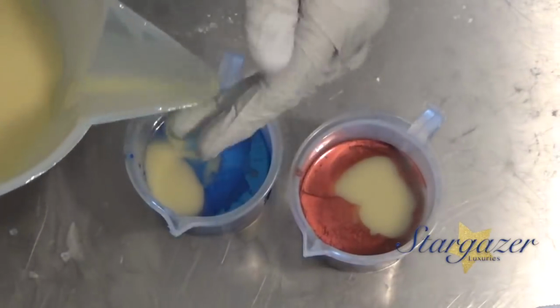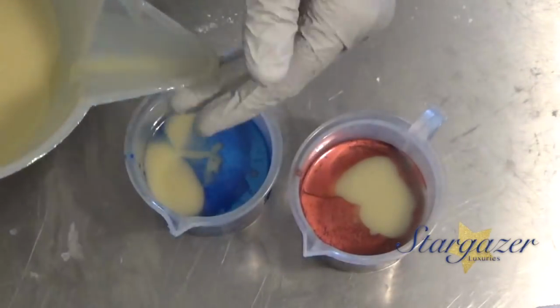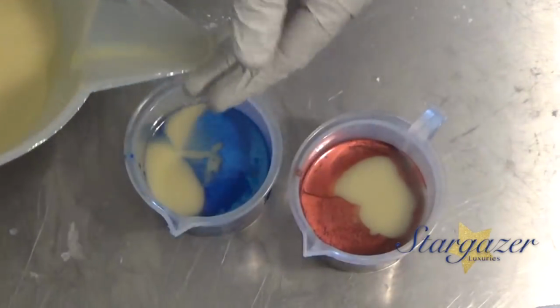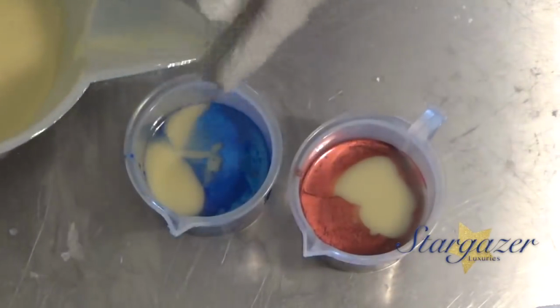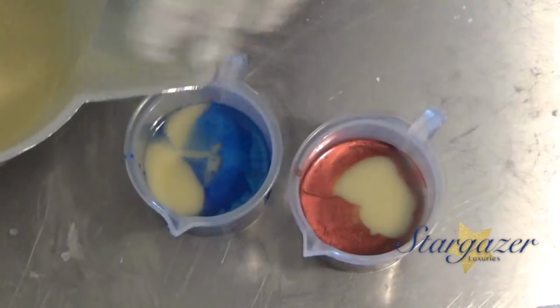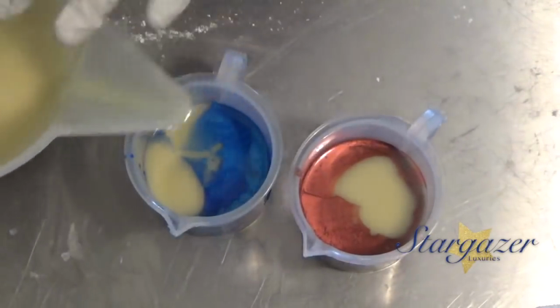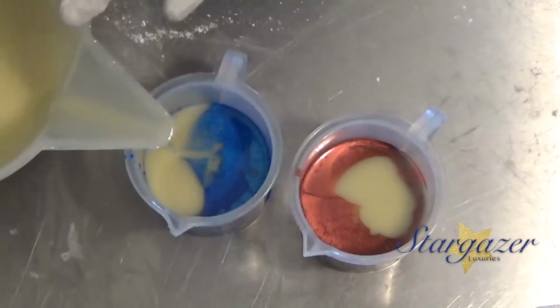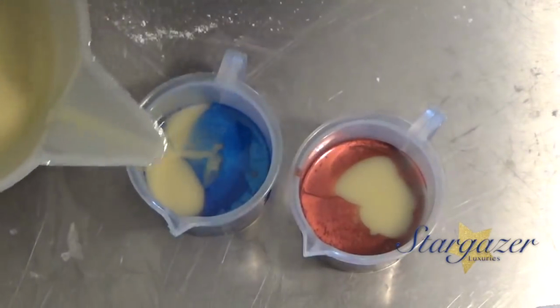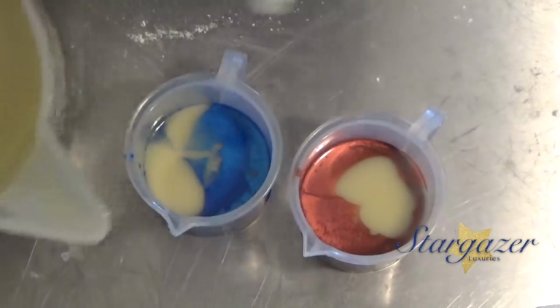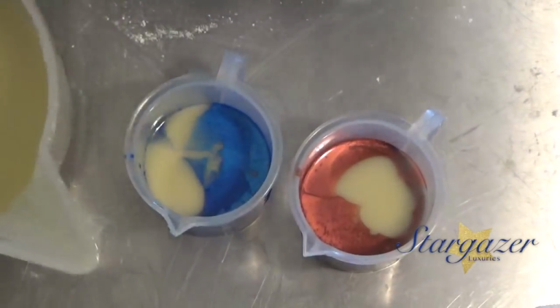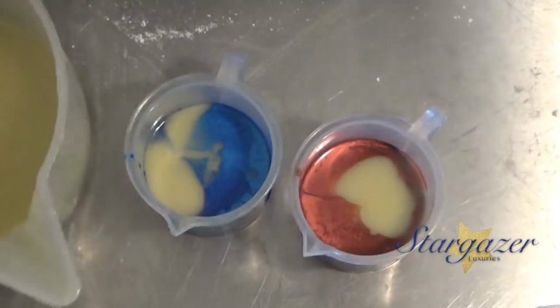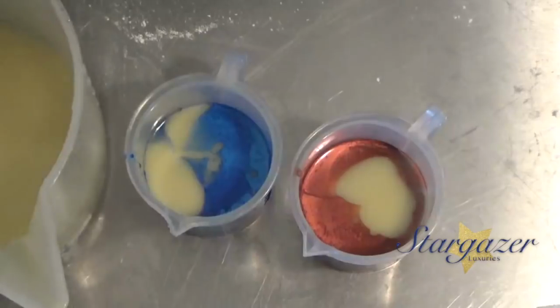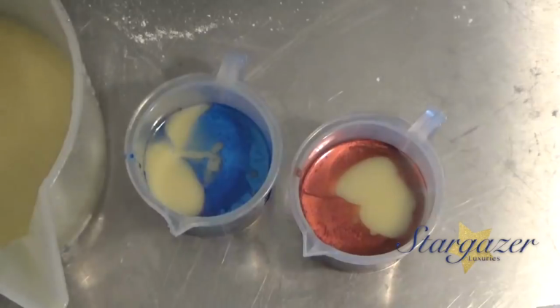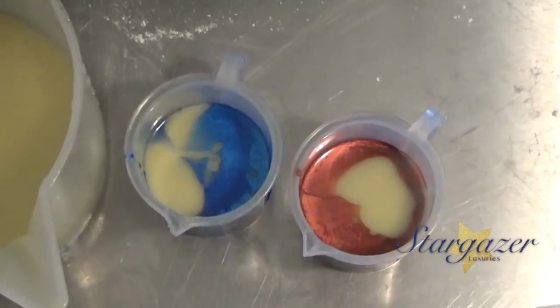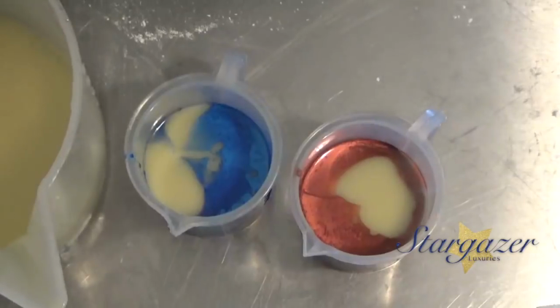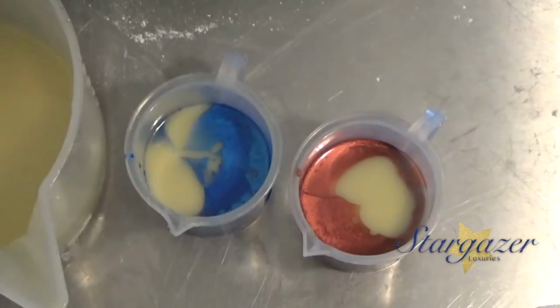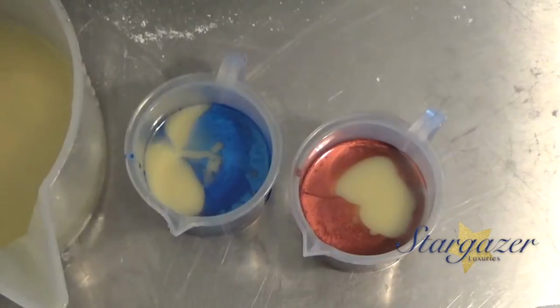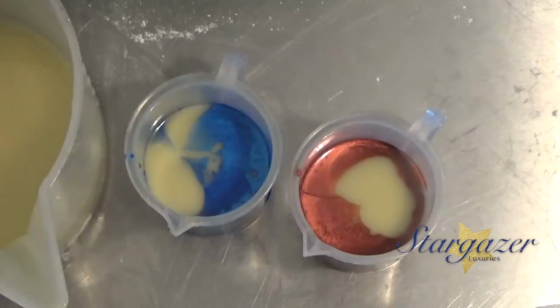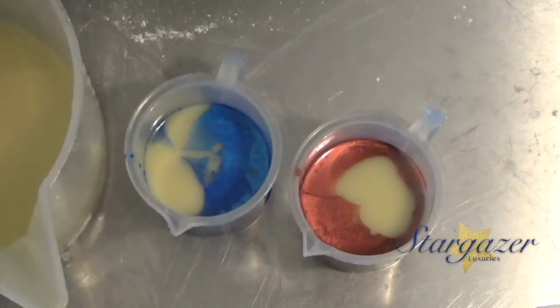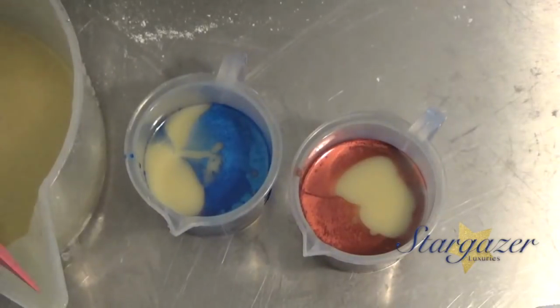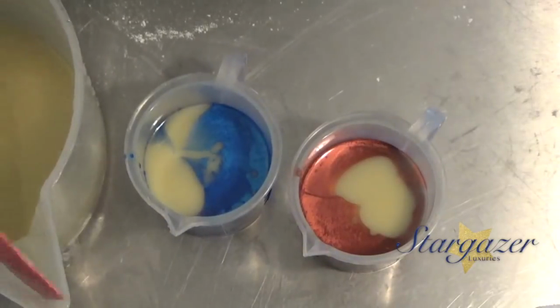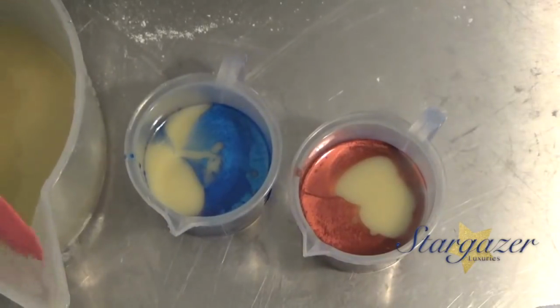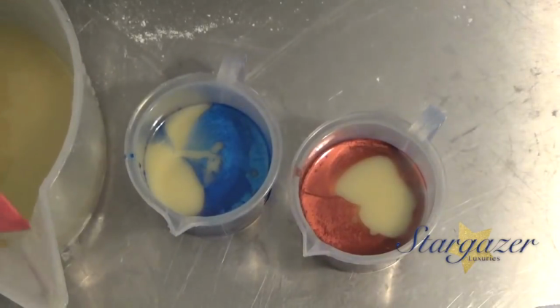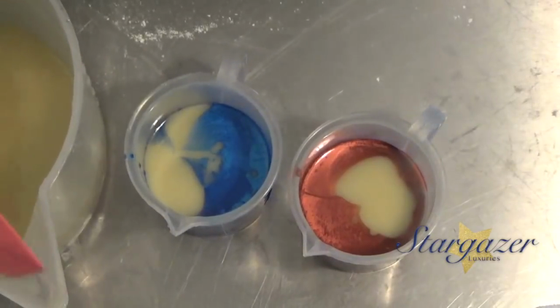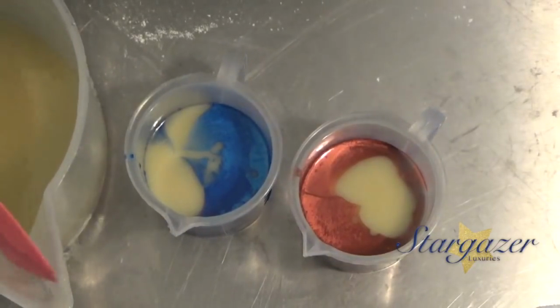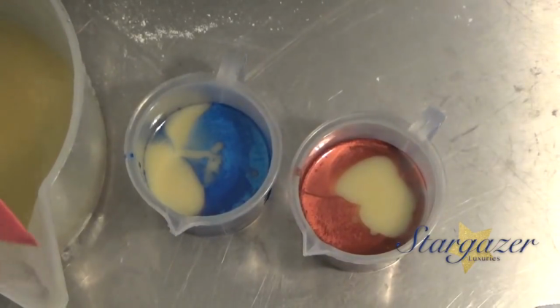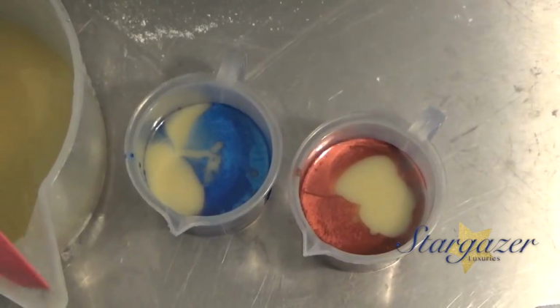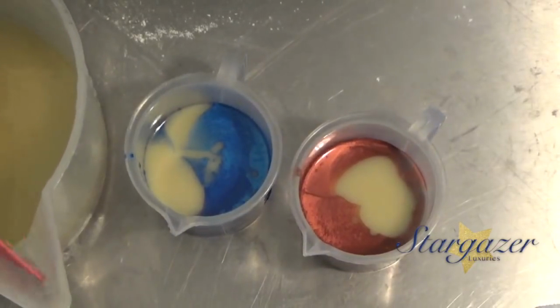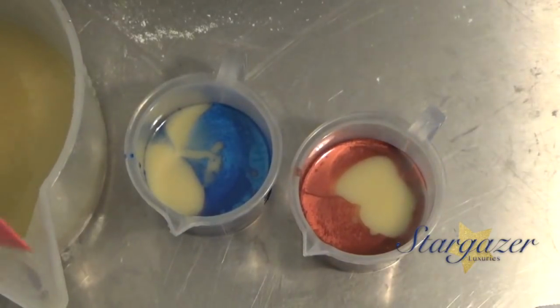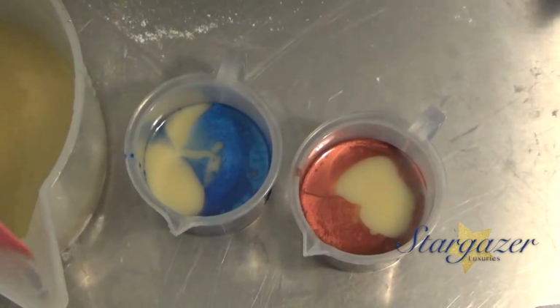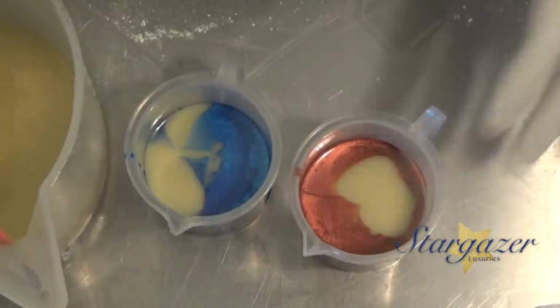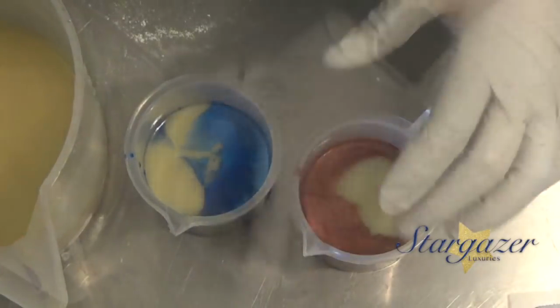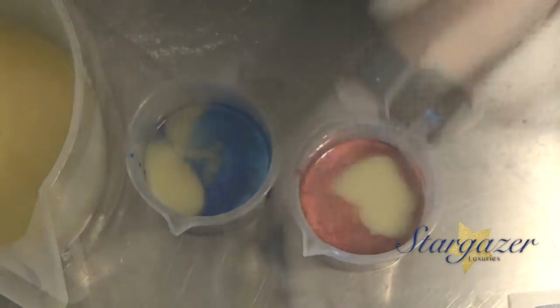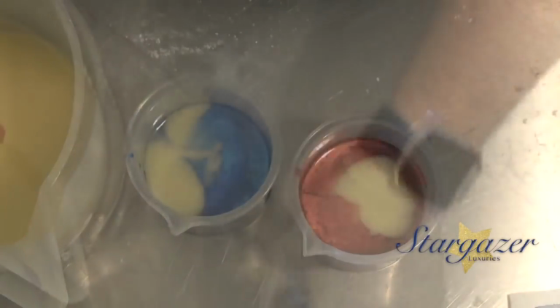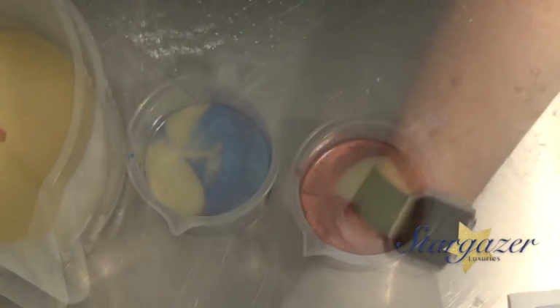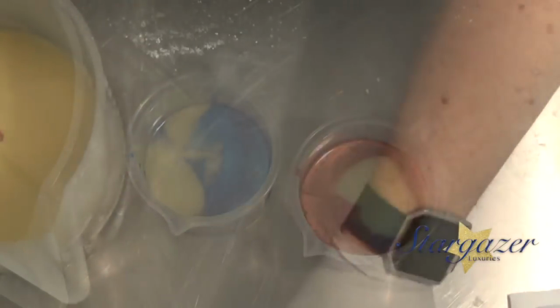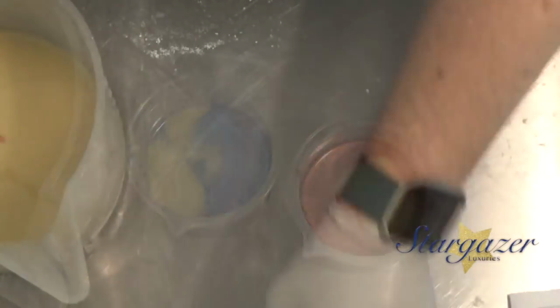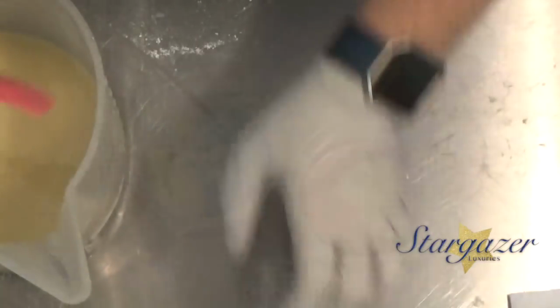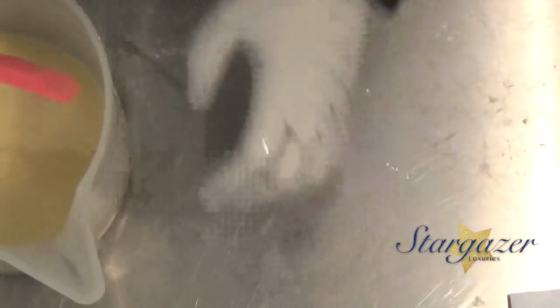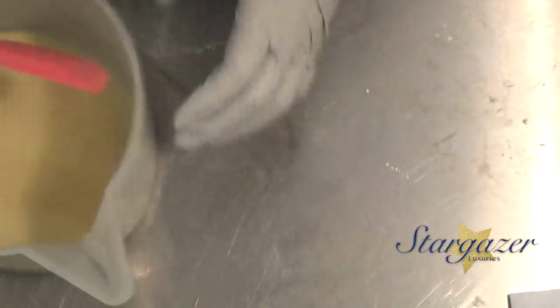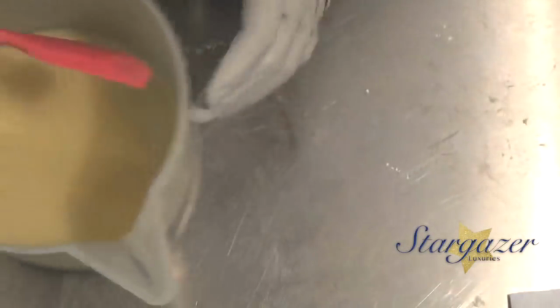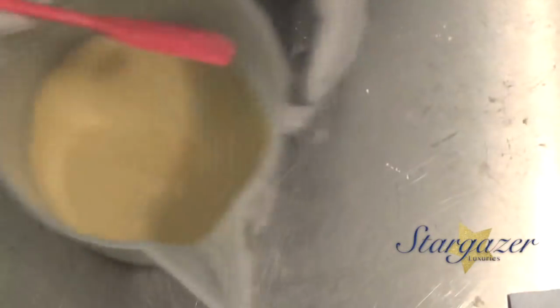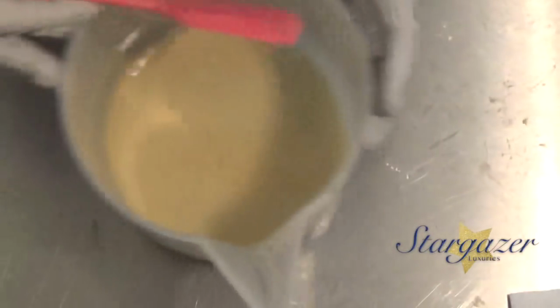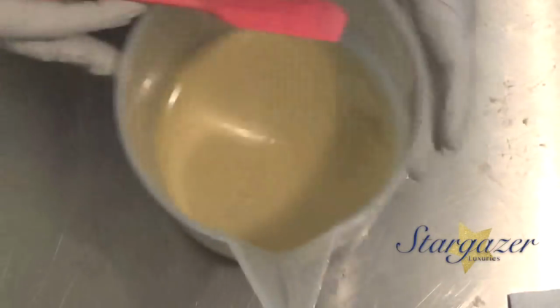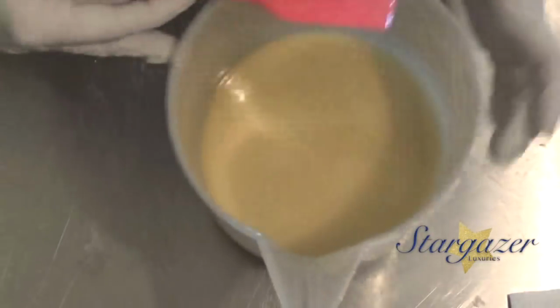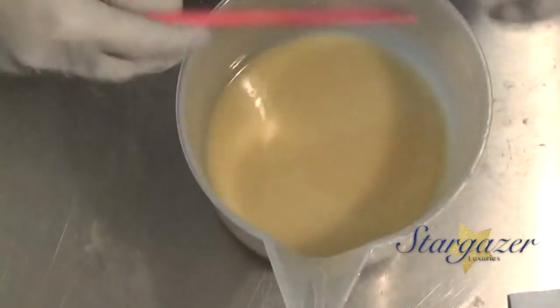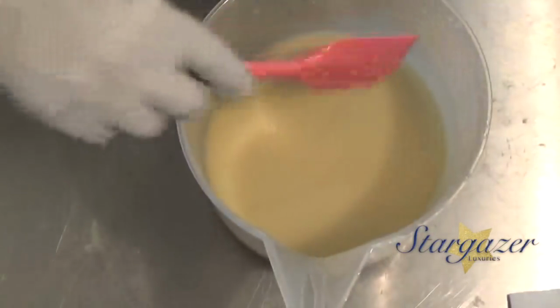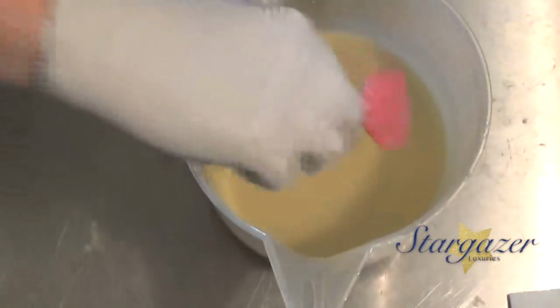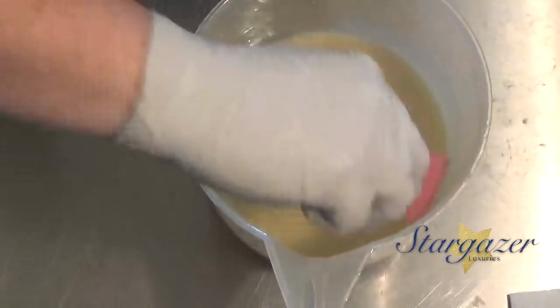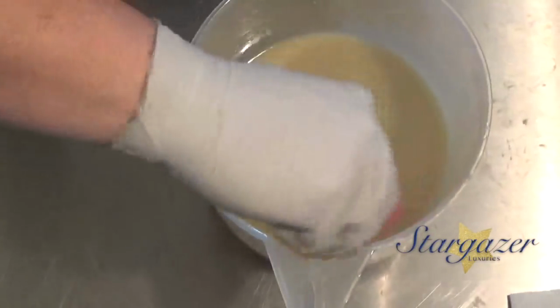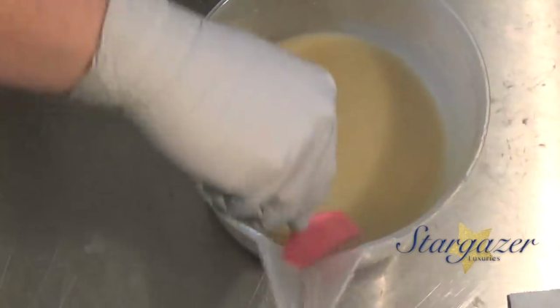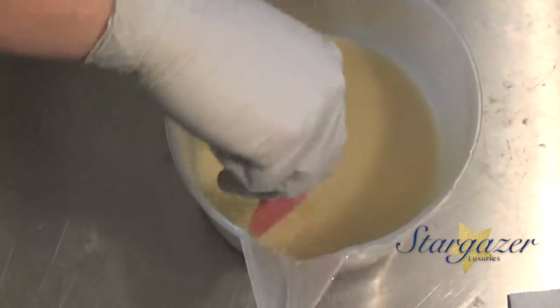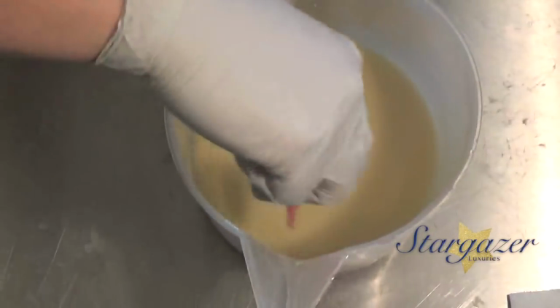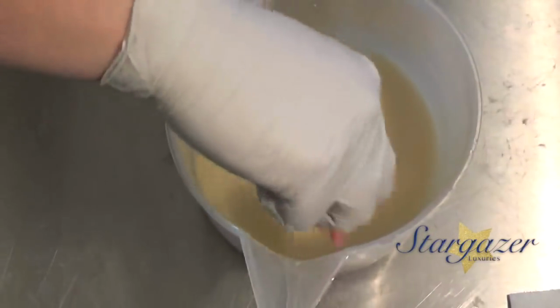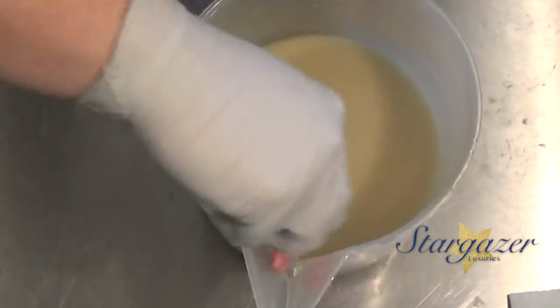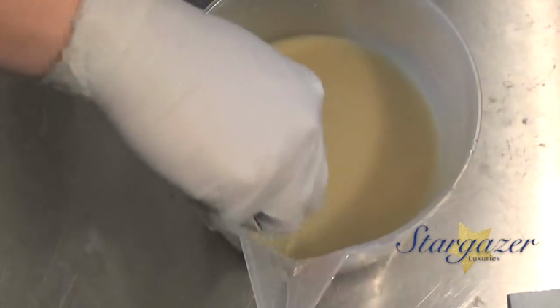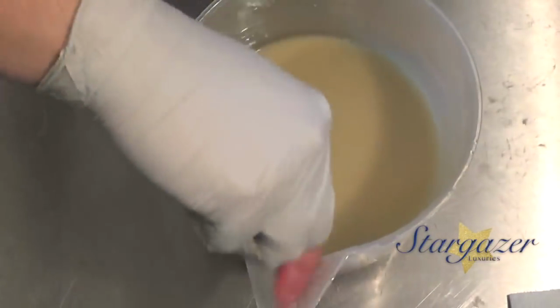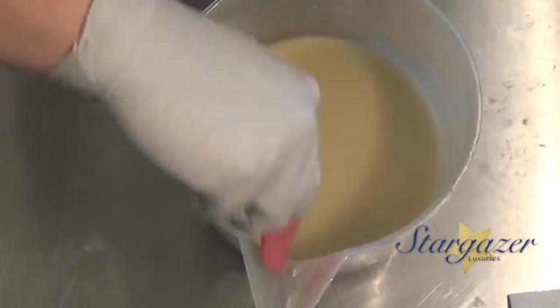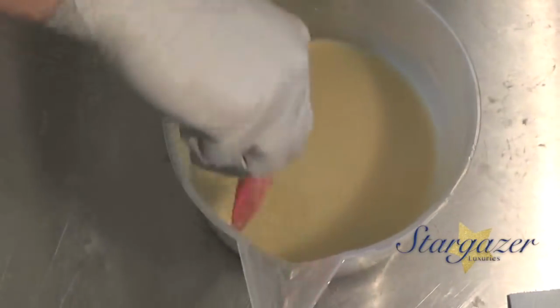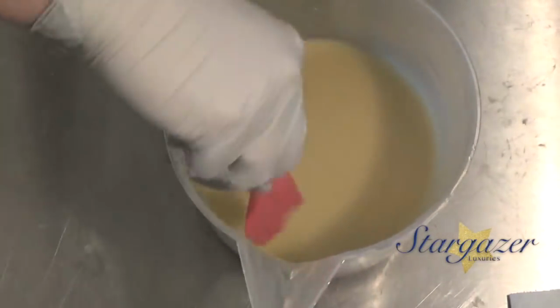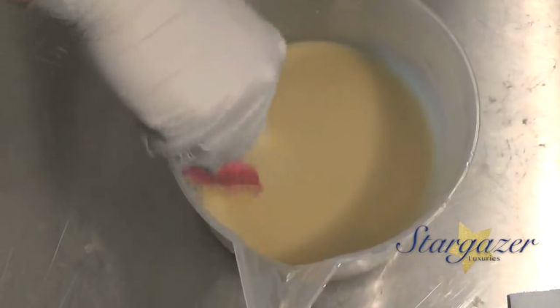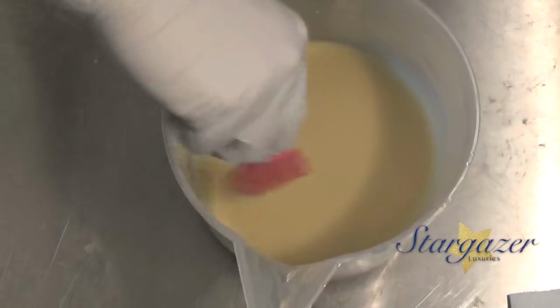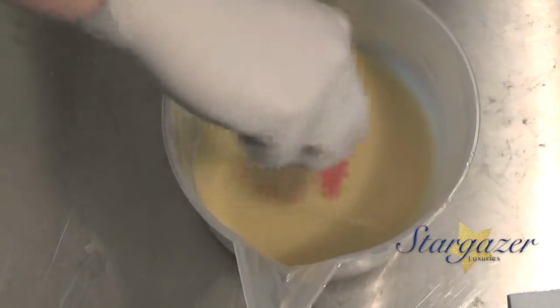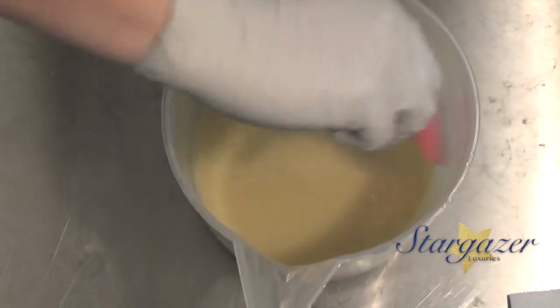This is just going to be a small batch and we're going to kind of mimic a barbershop pole. The main part of the batch is going to be white.